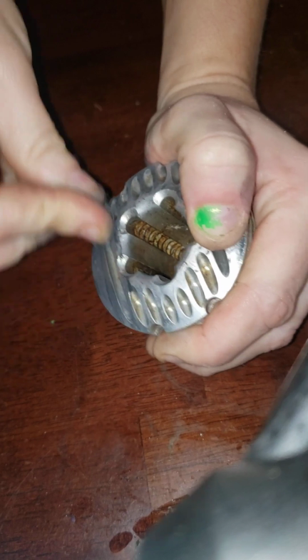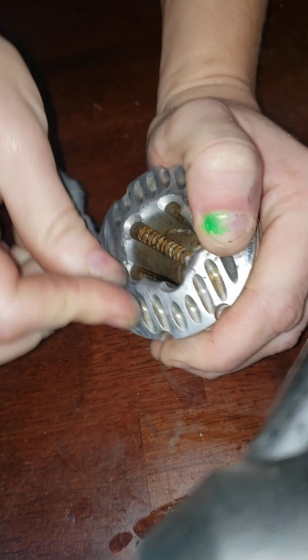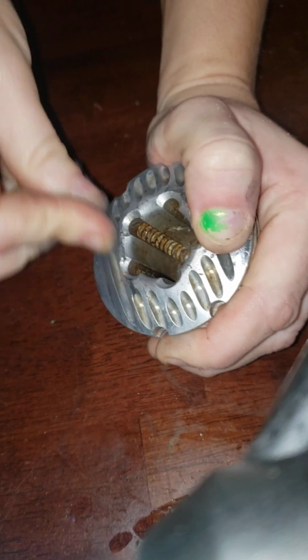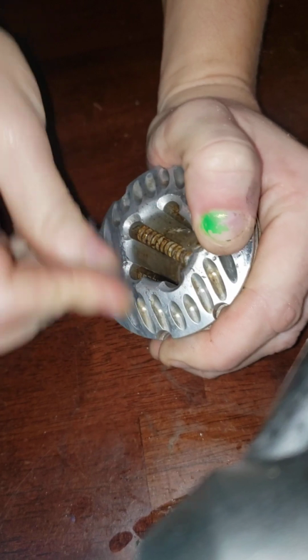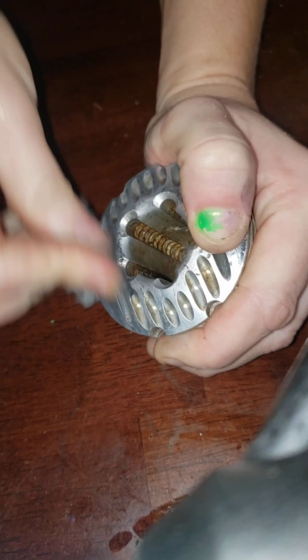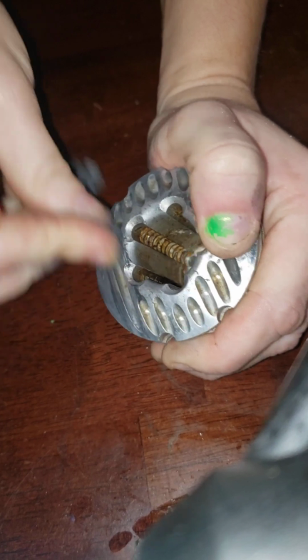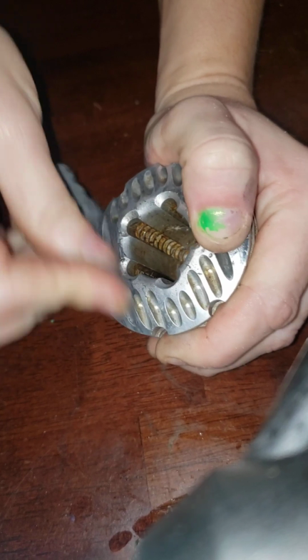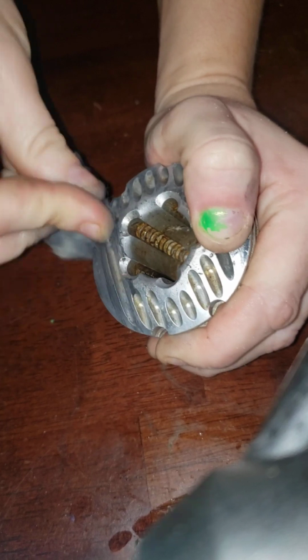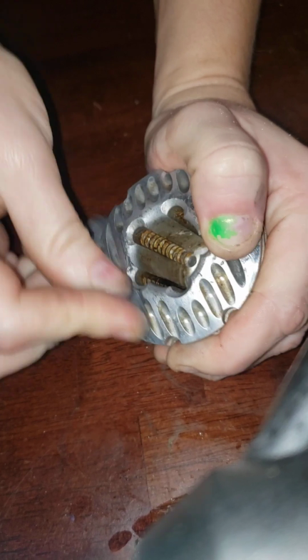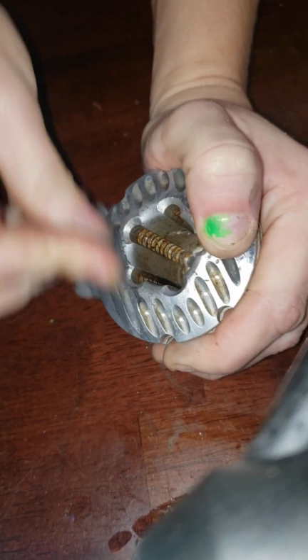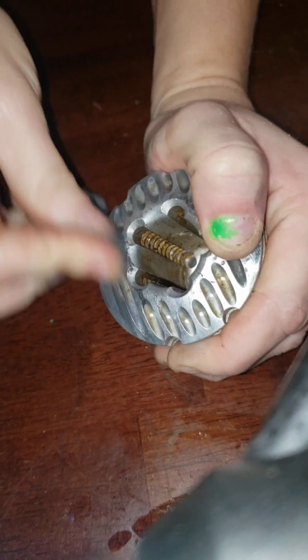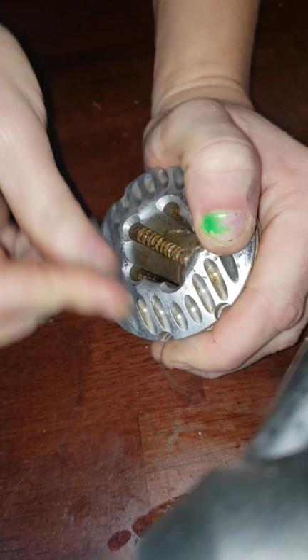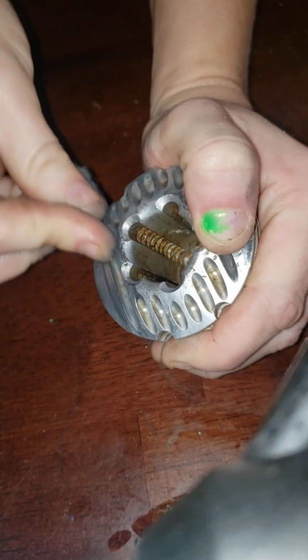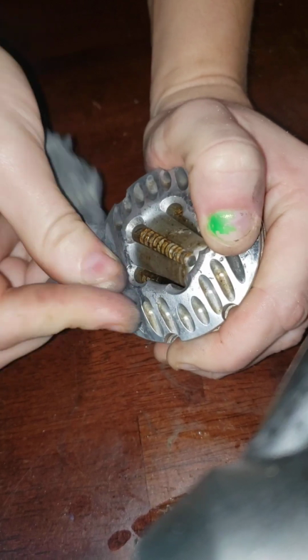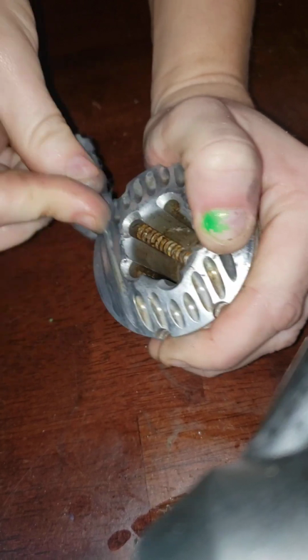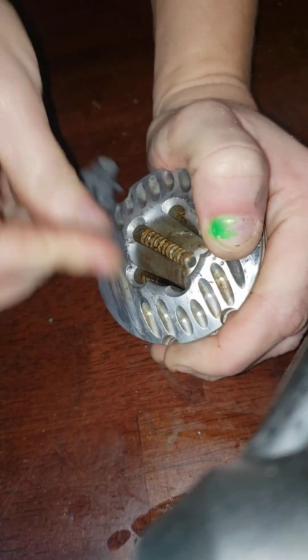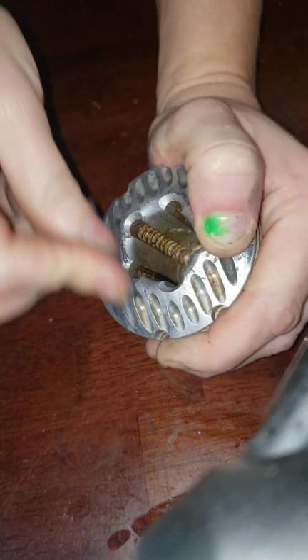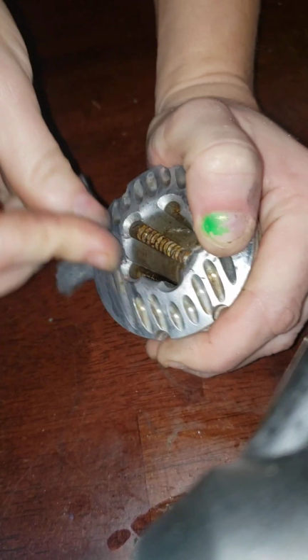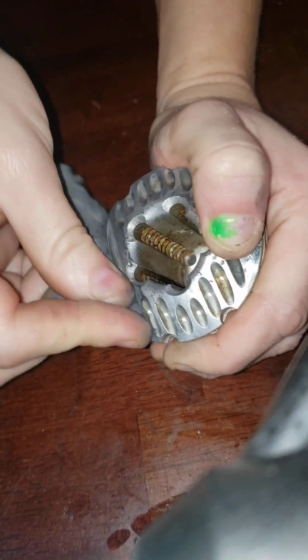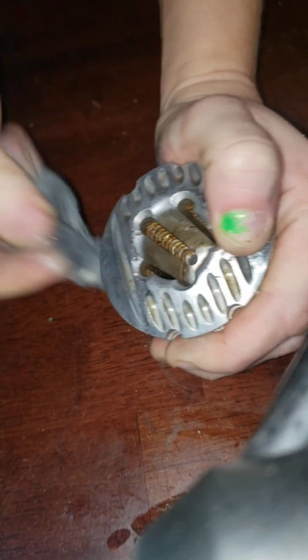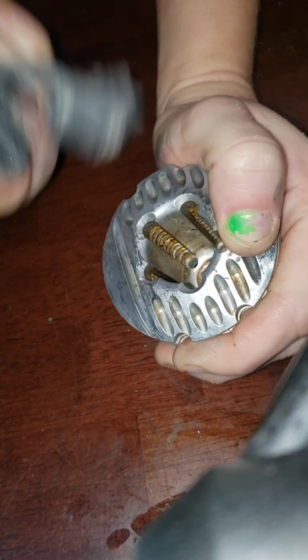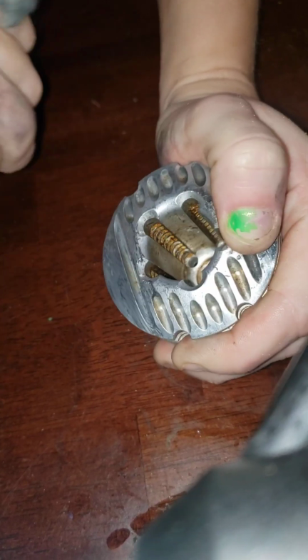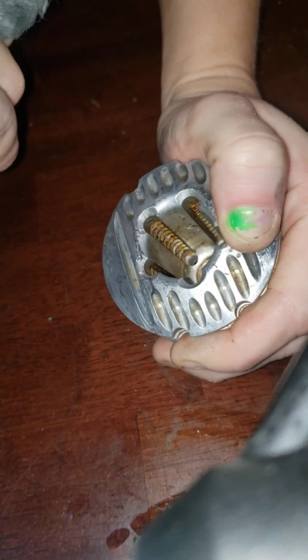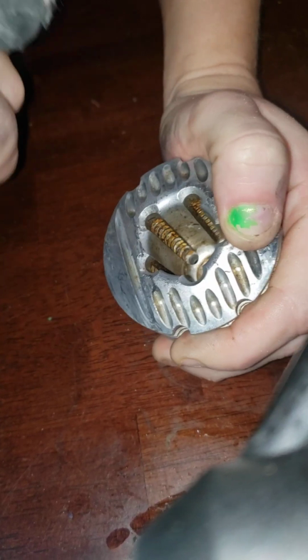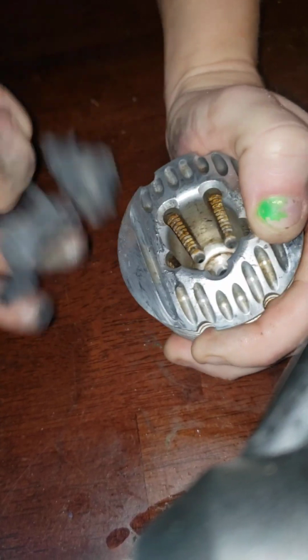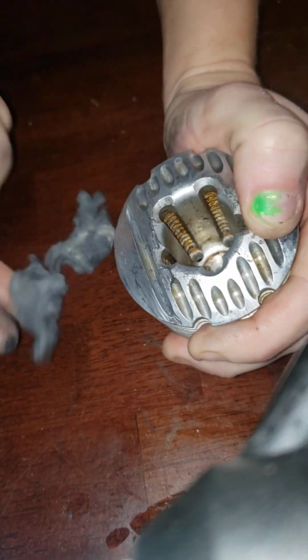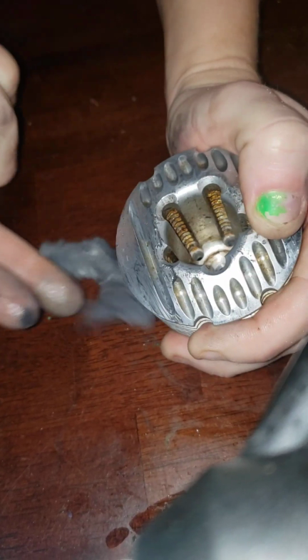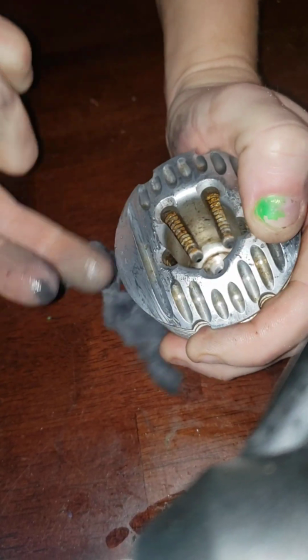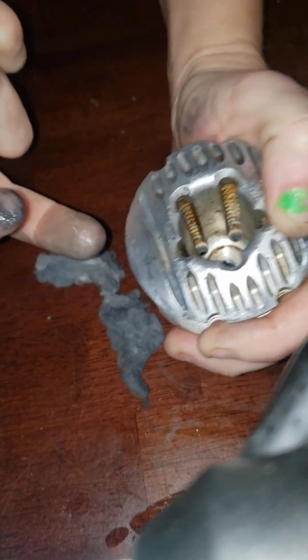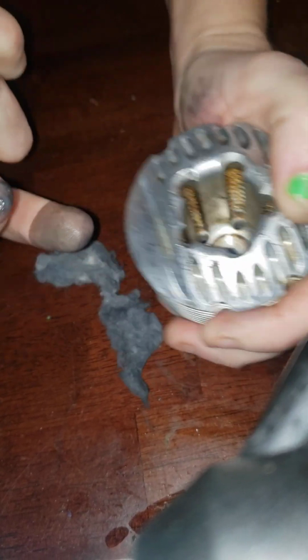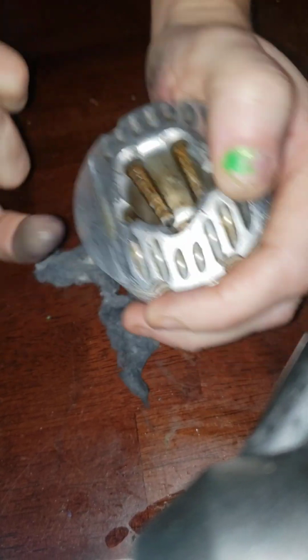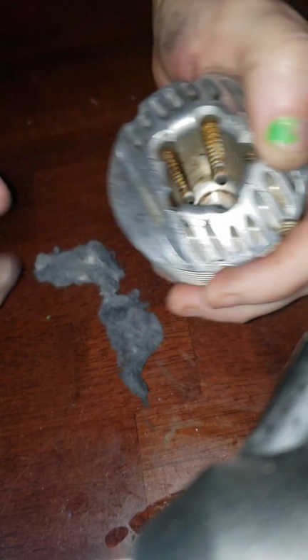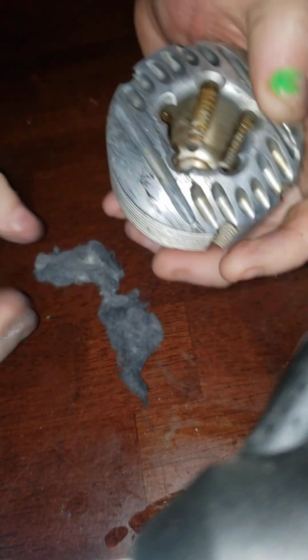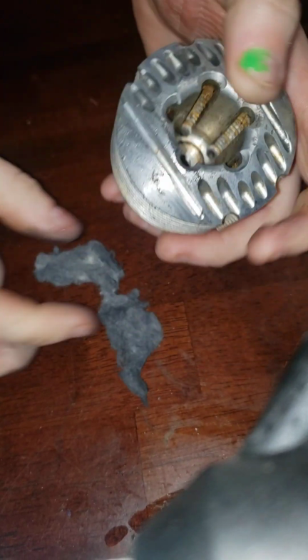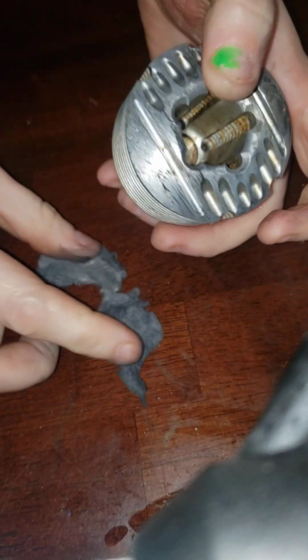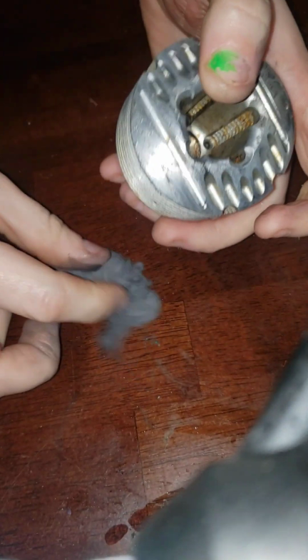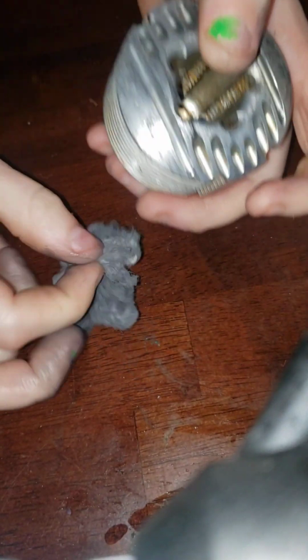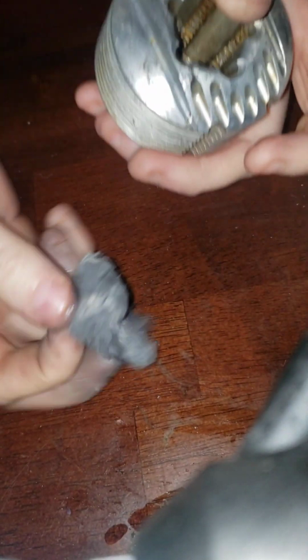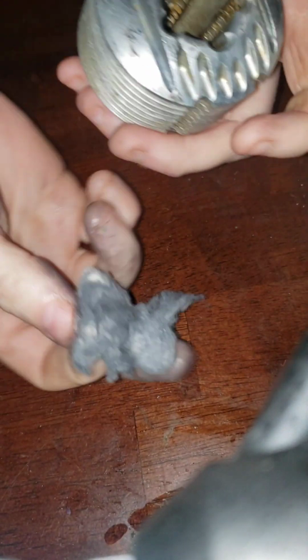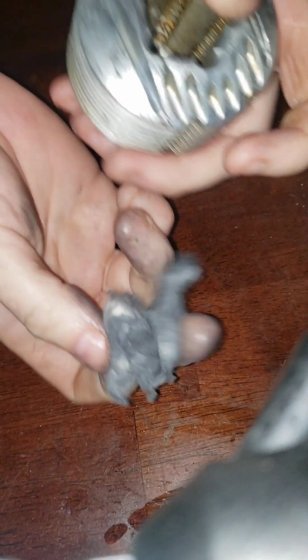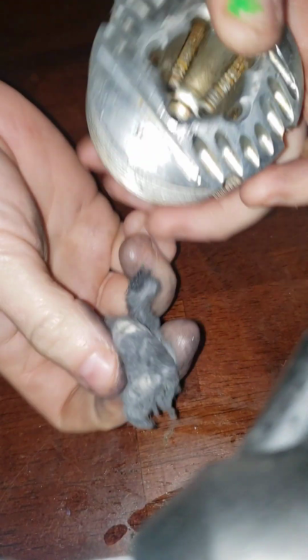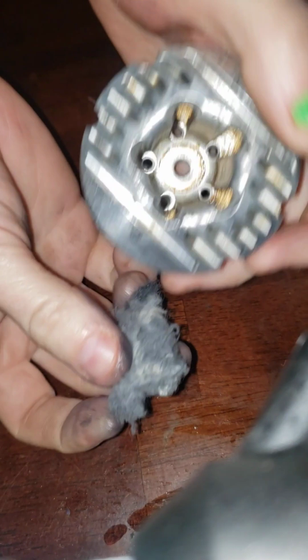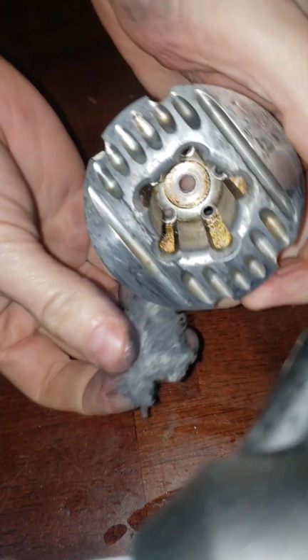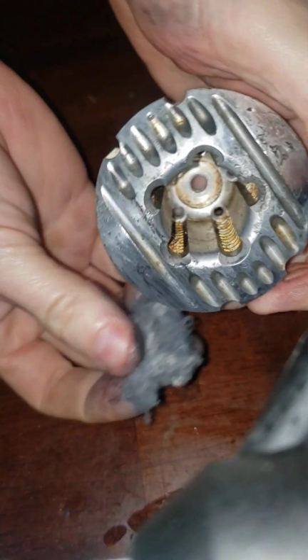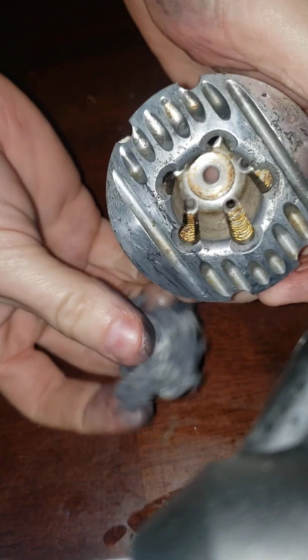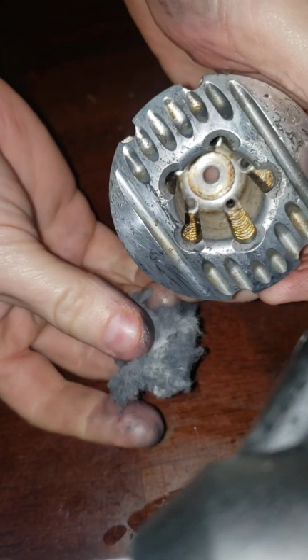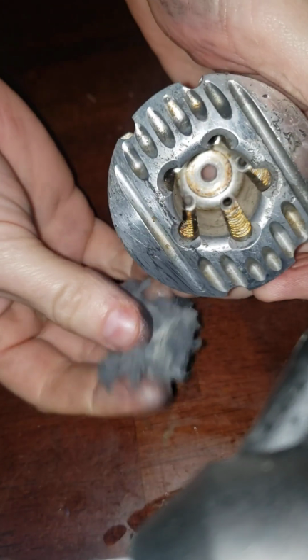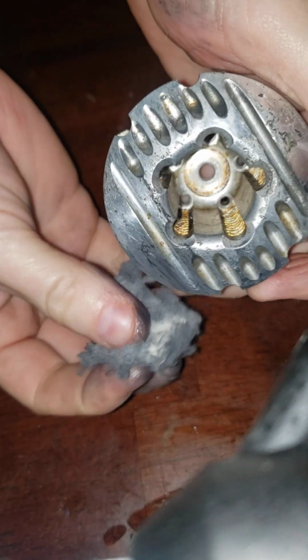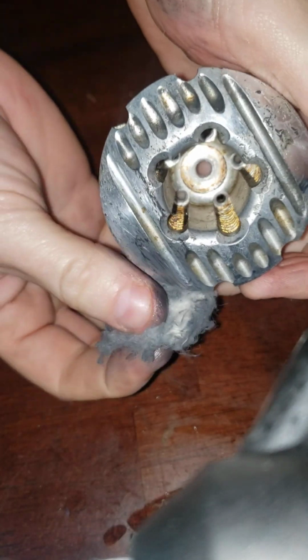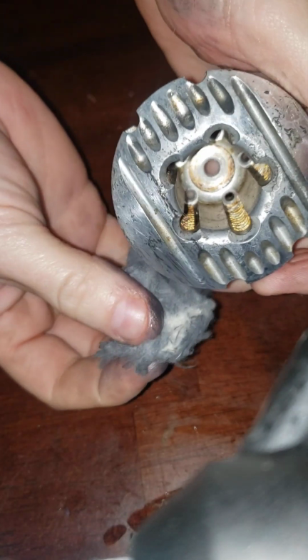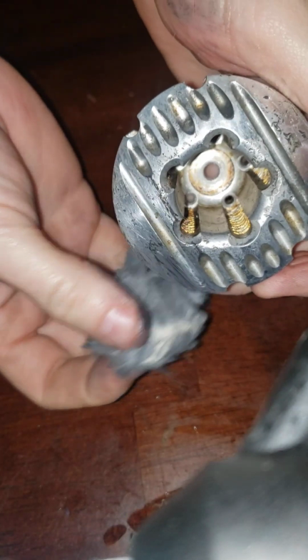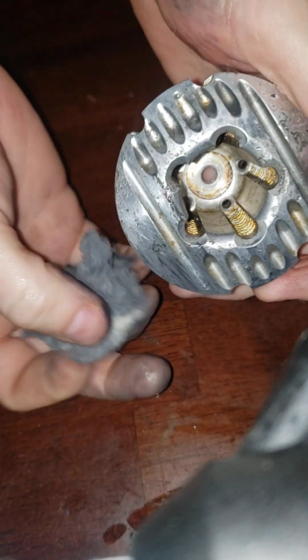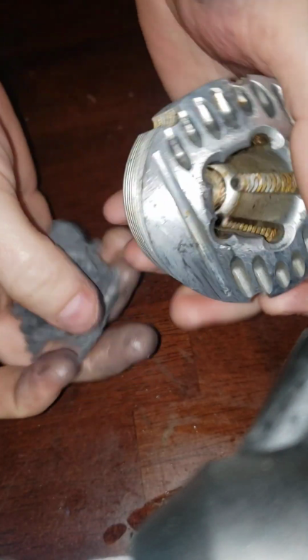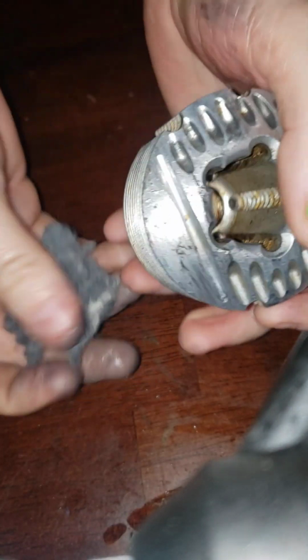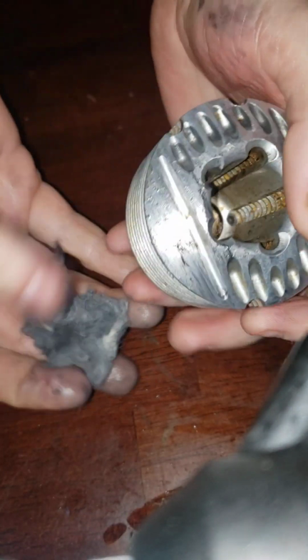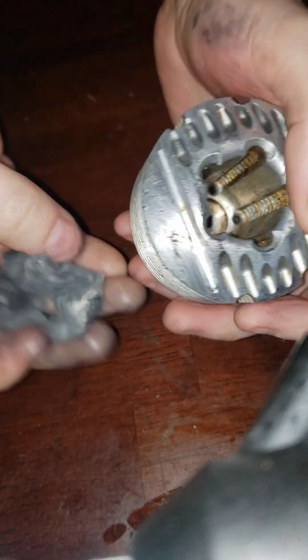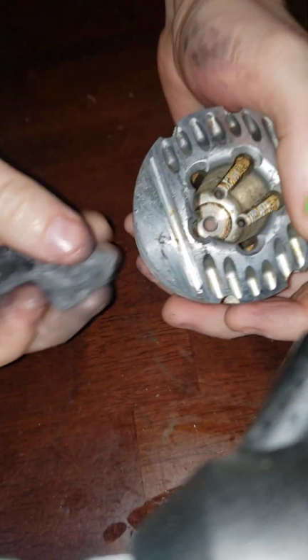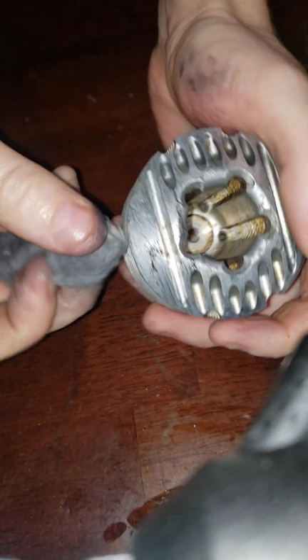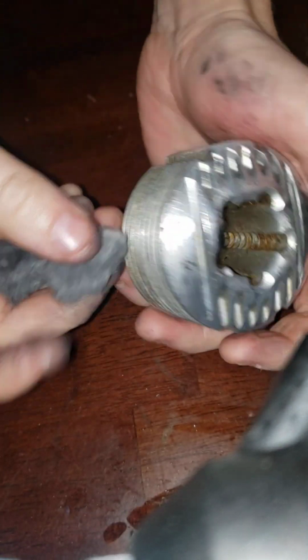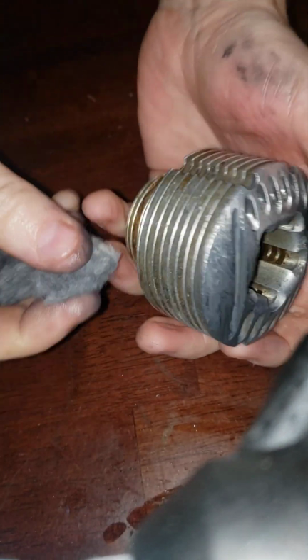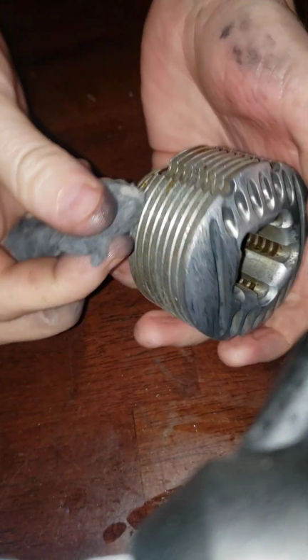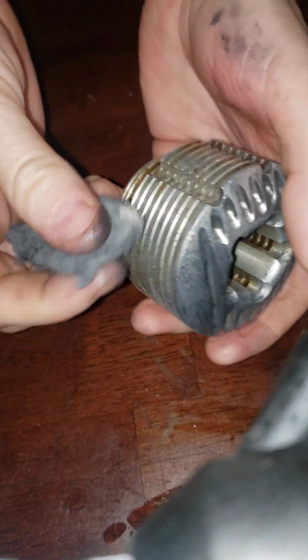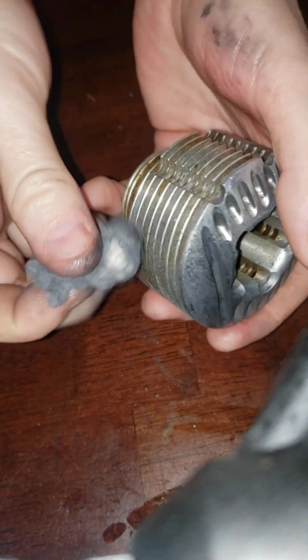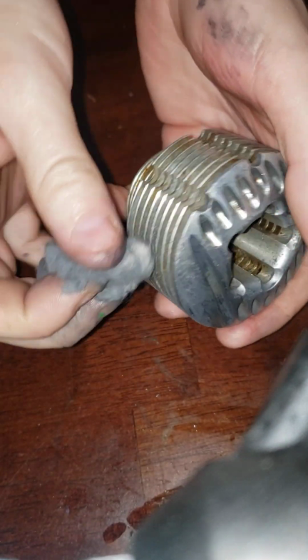It hurts so much though. Look at that piece — that was clean, now it's not.